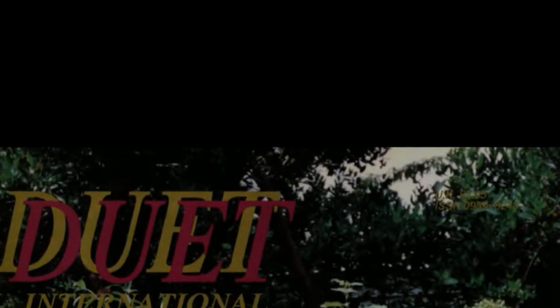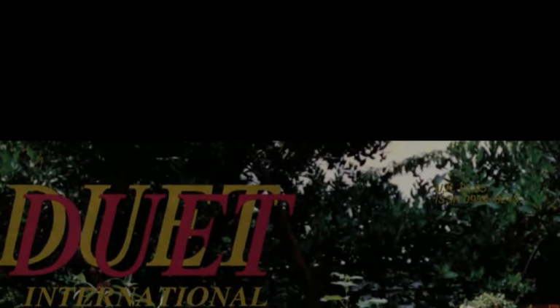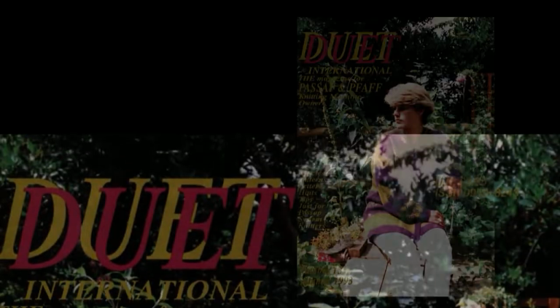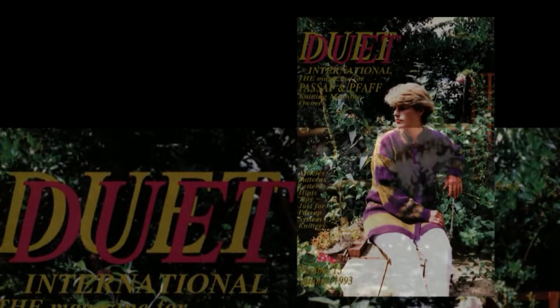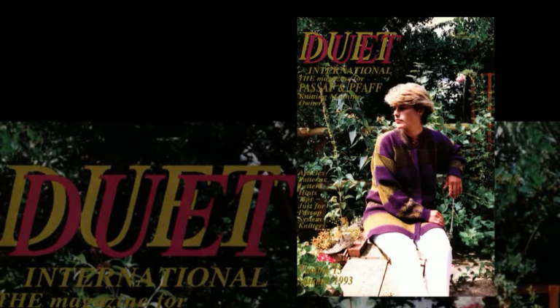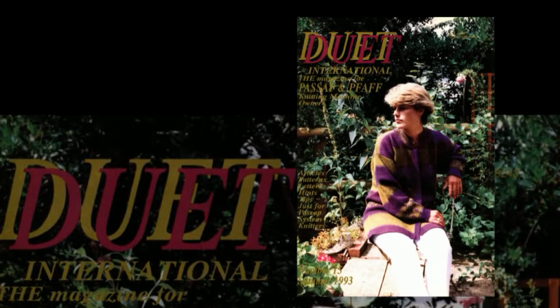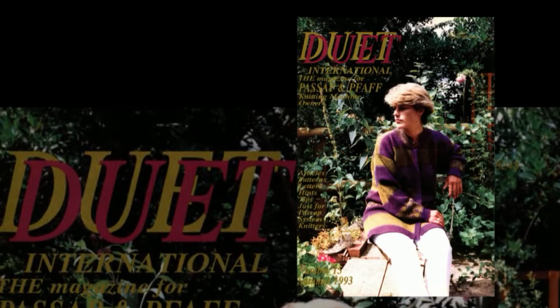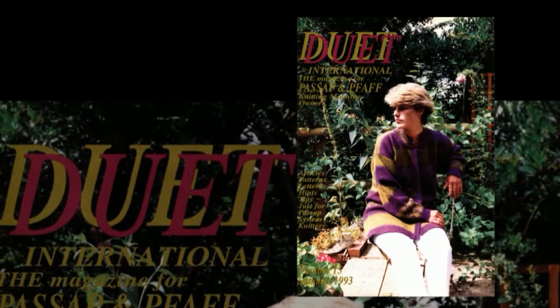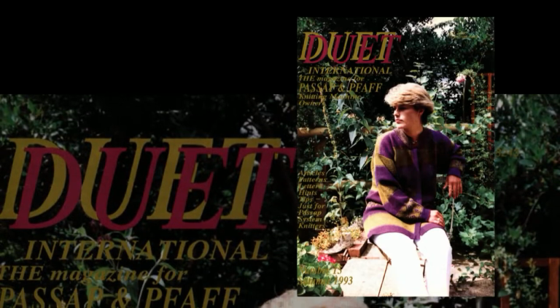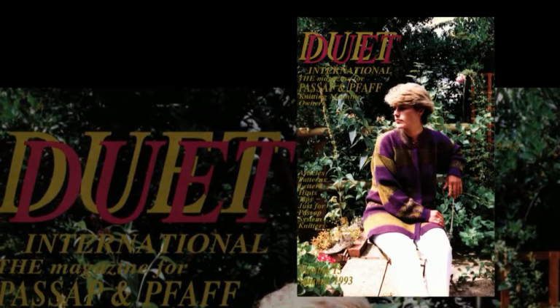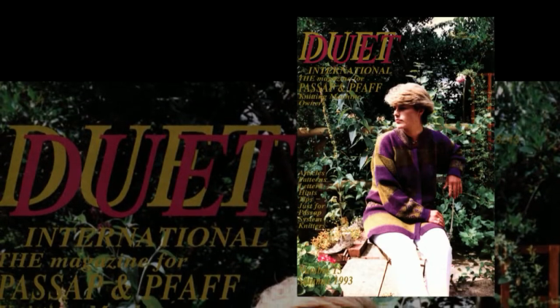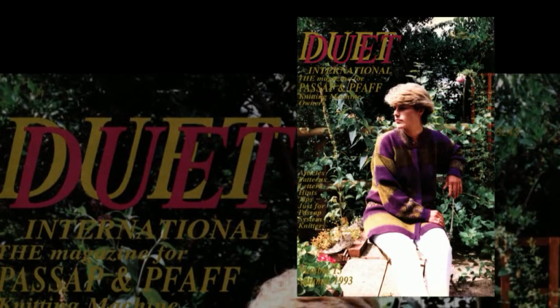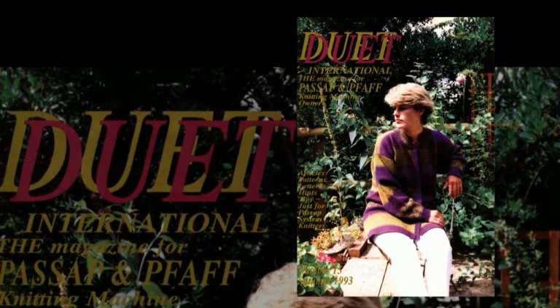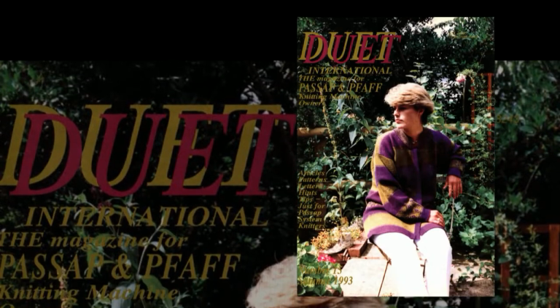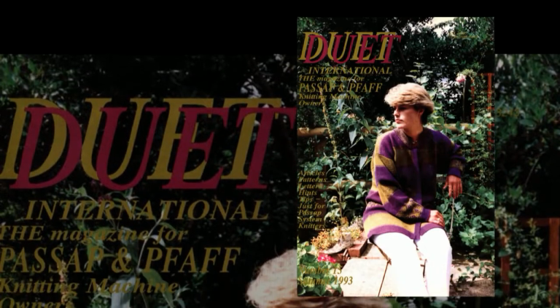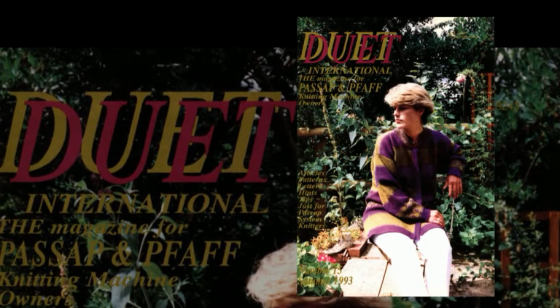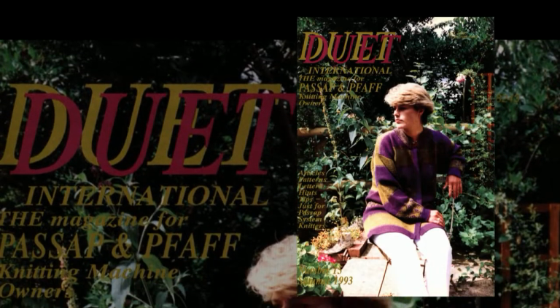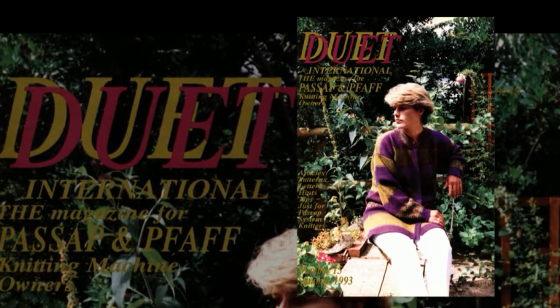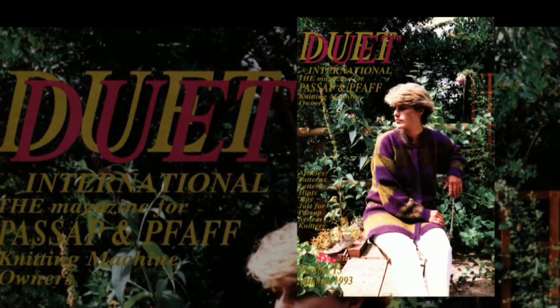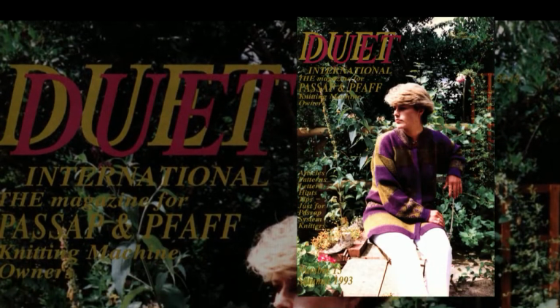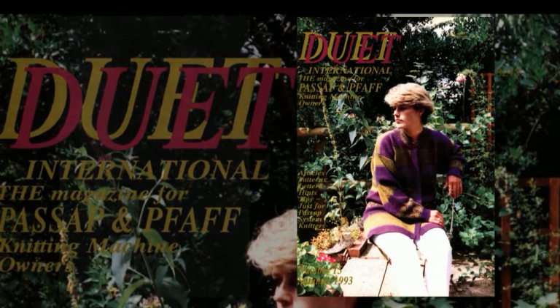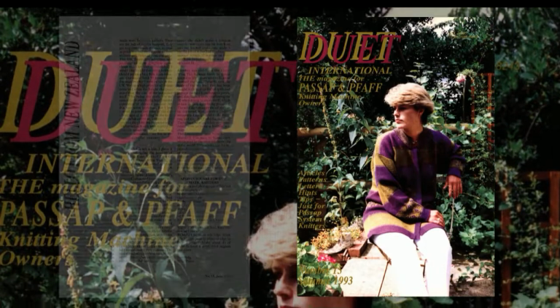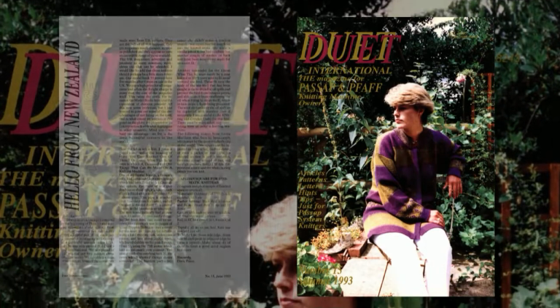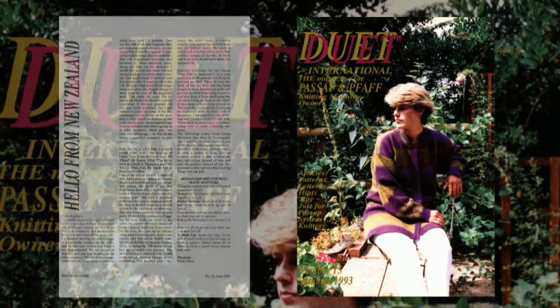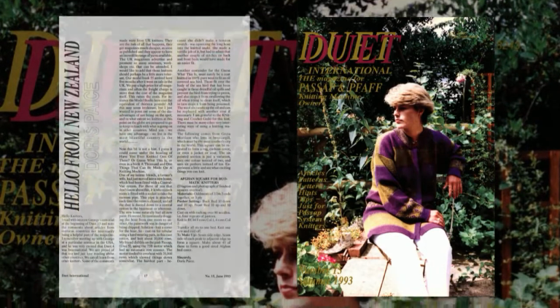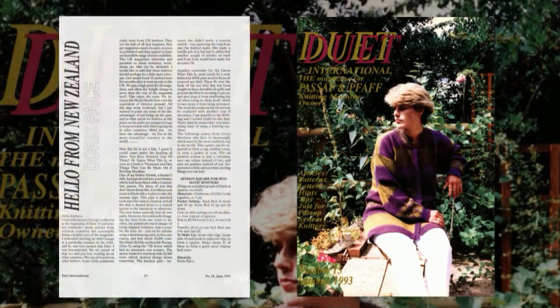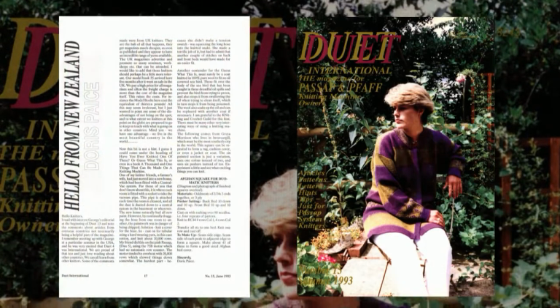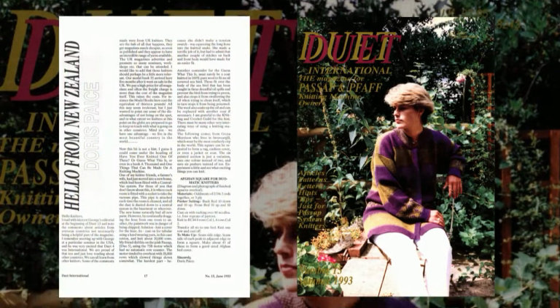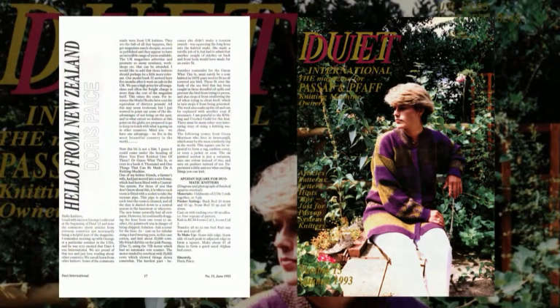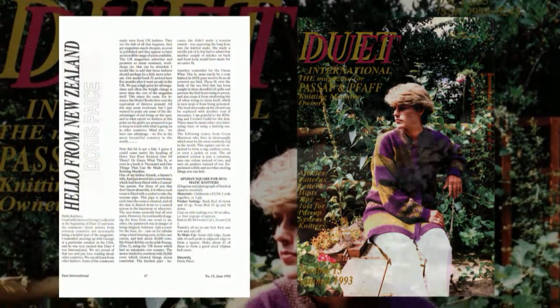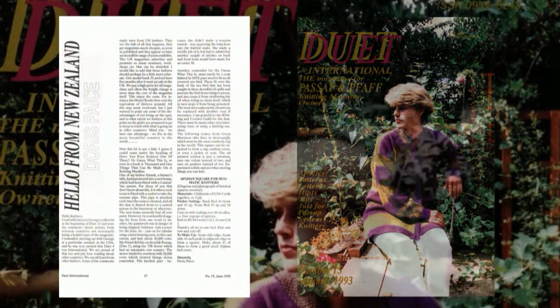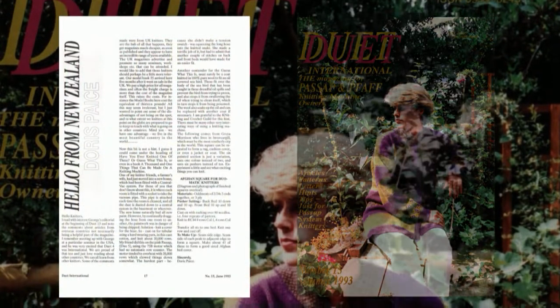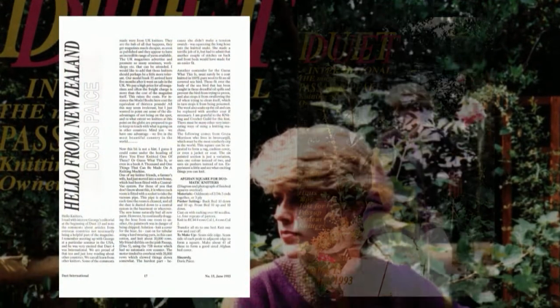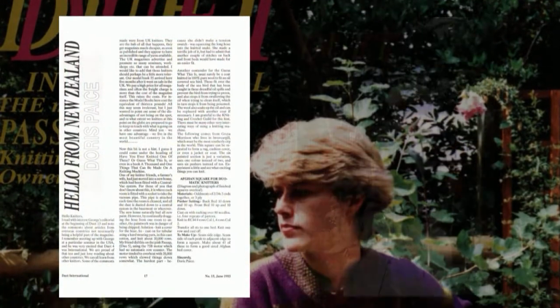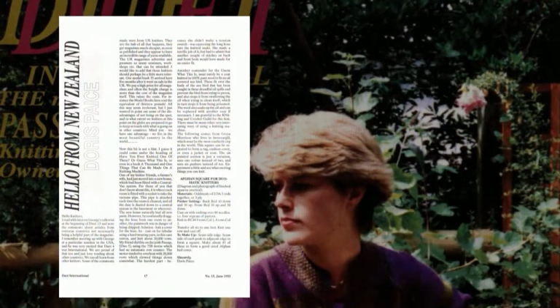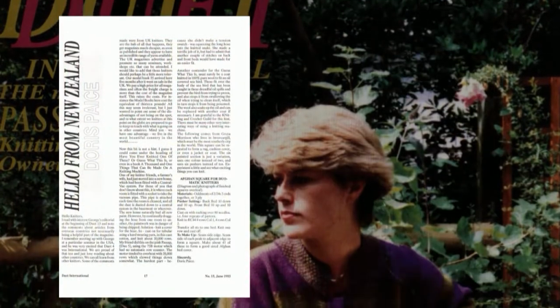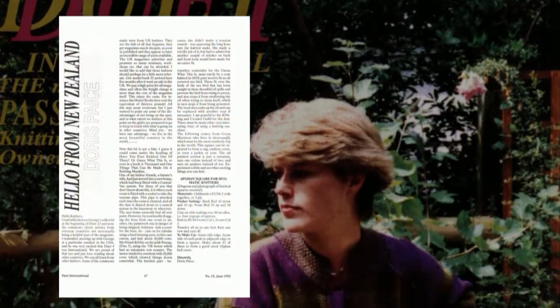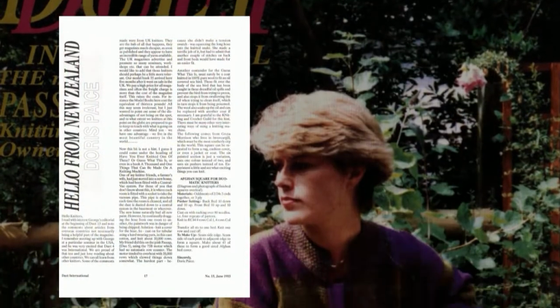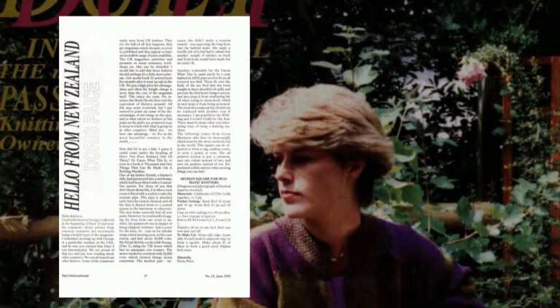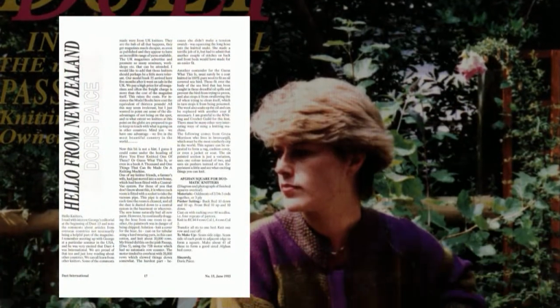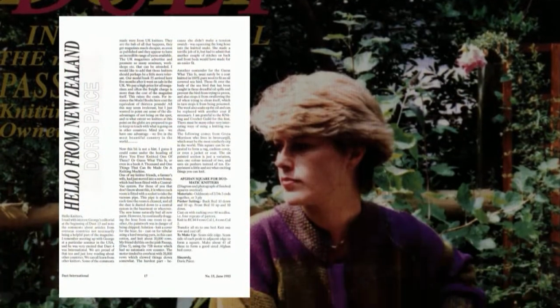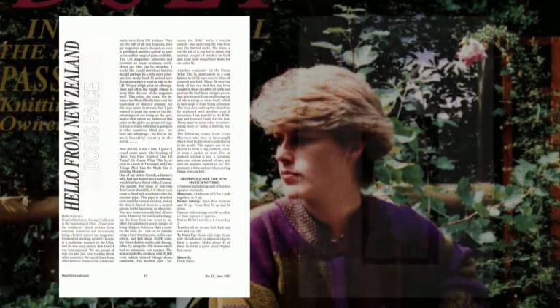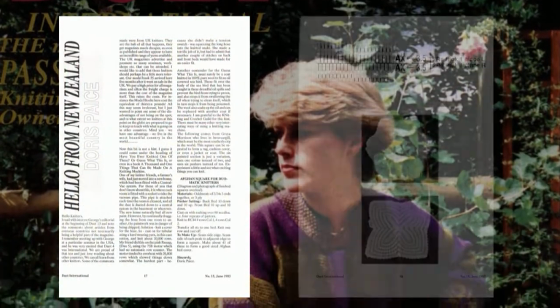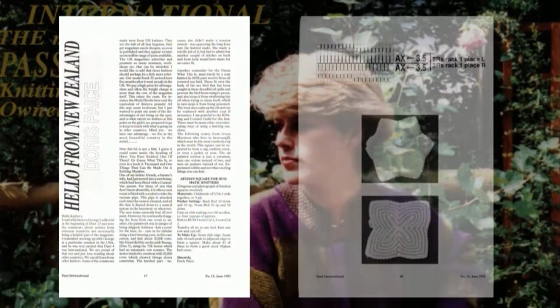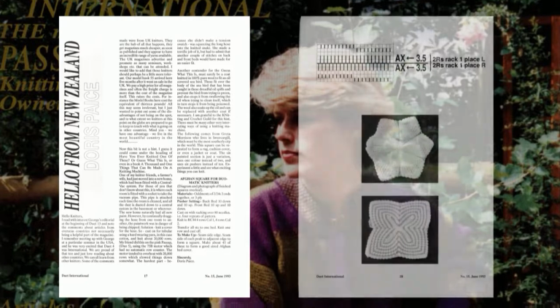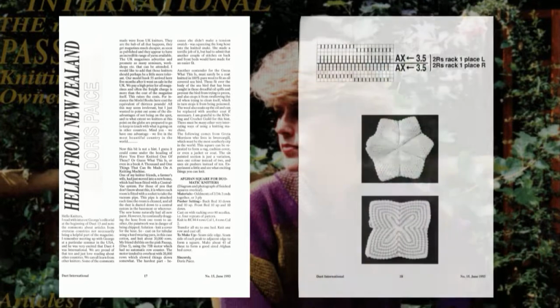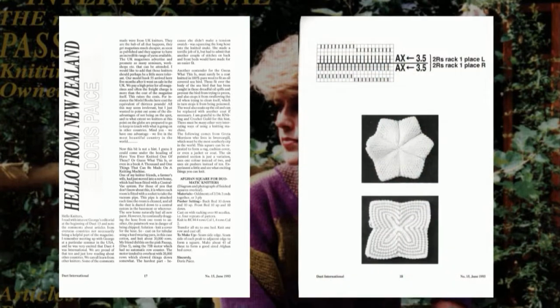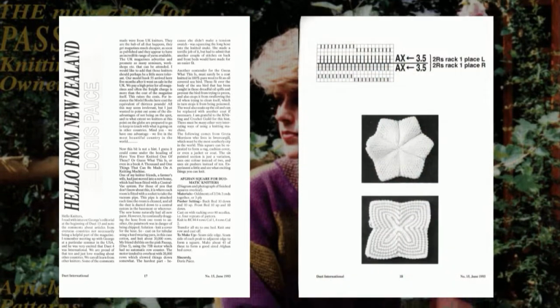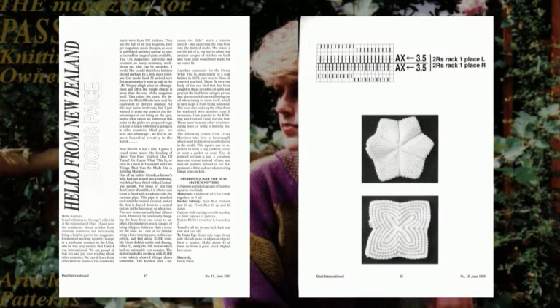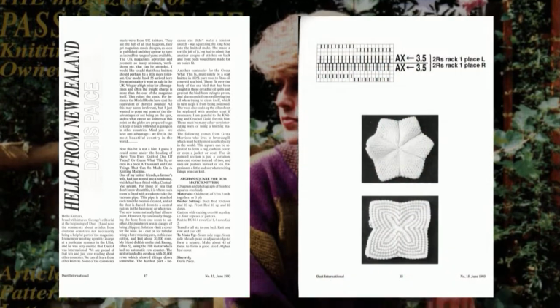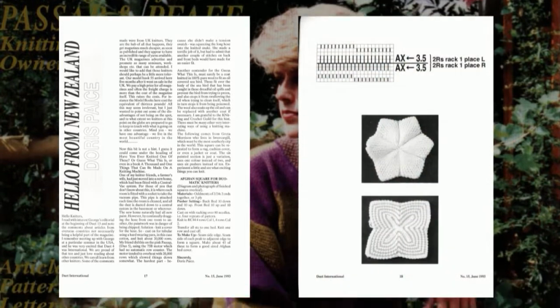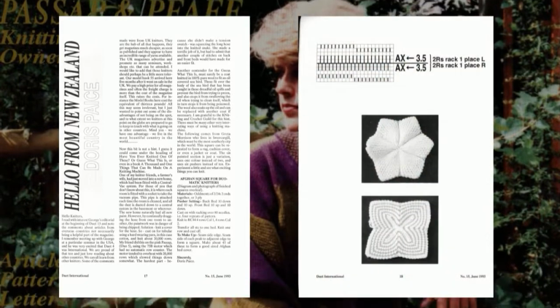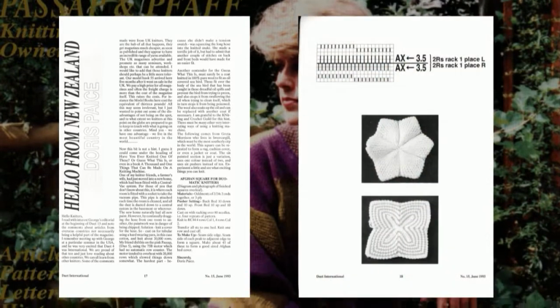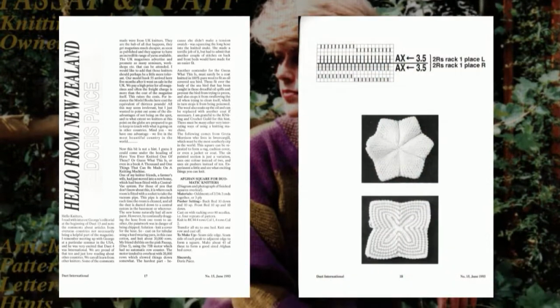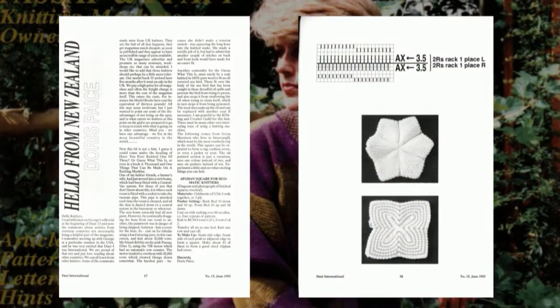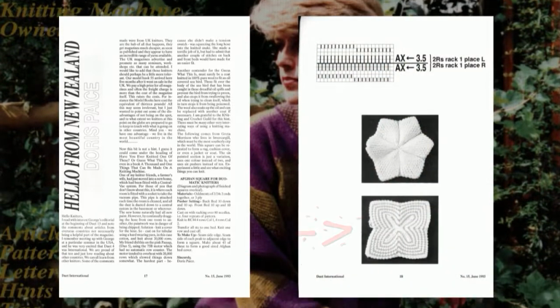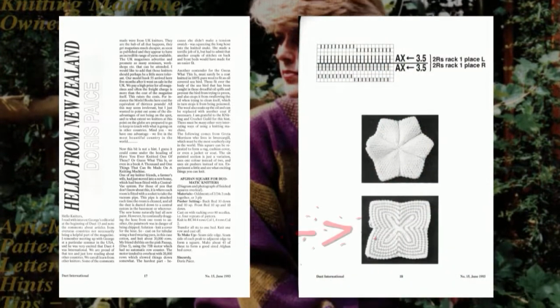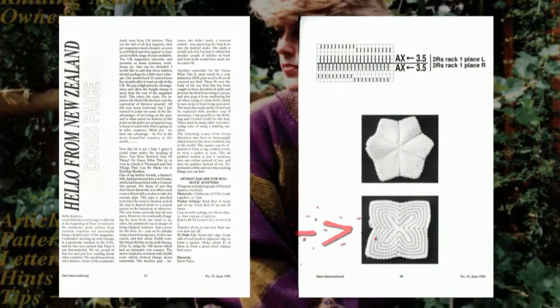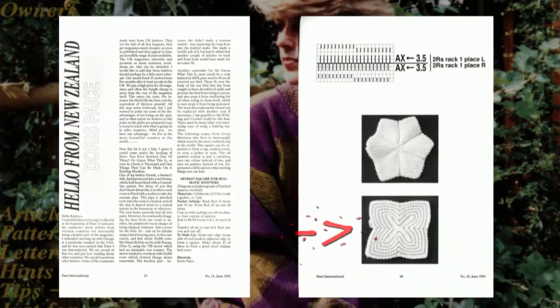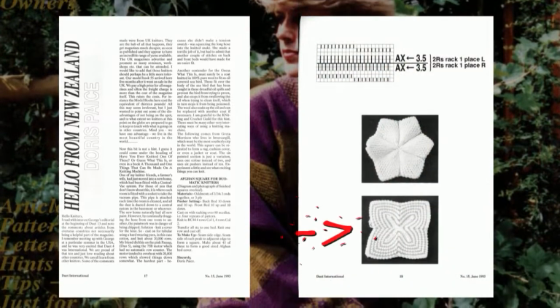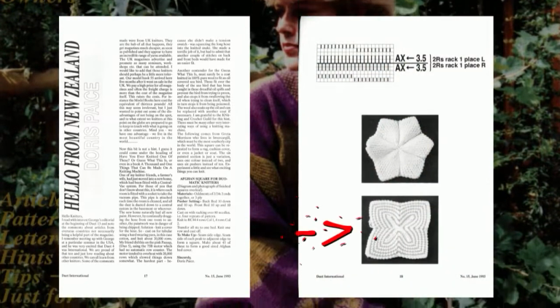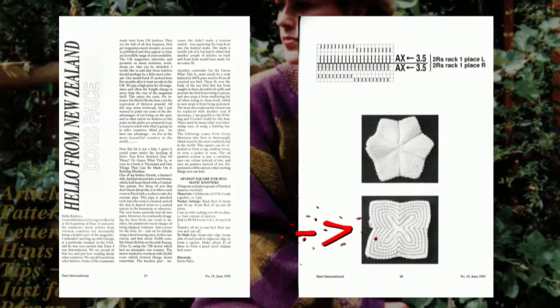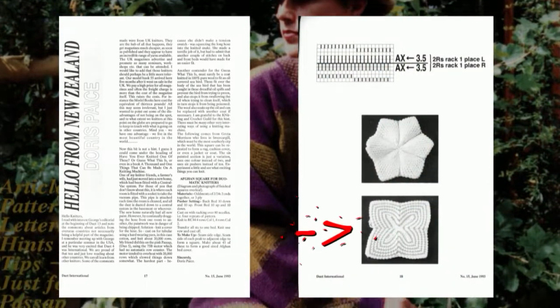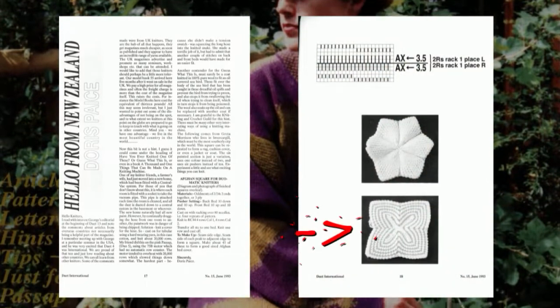Today we will make something from Duet Magazine. I will show you how to make these Afghan squares.